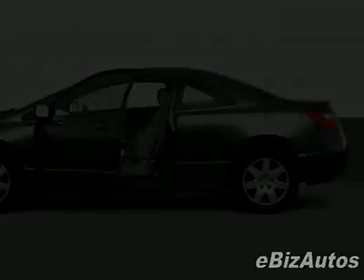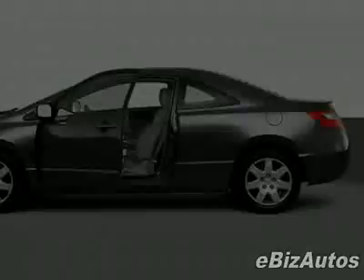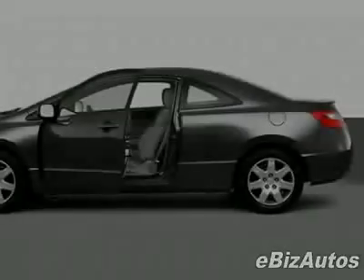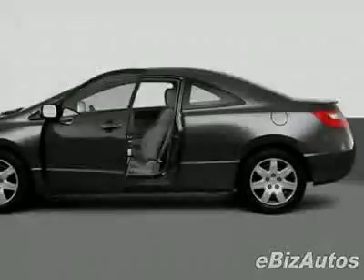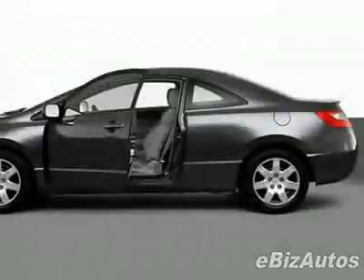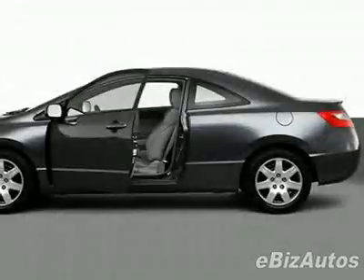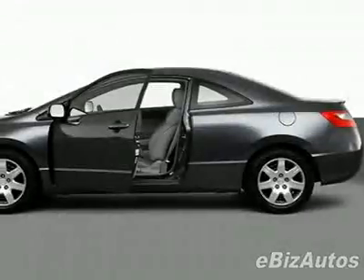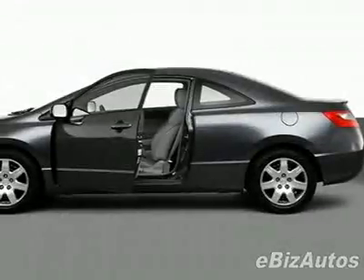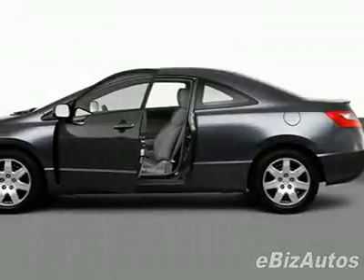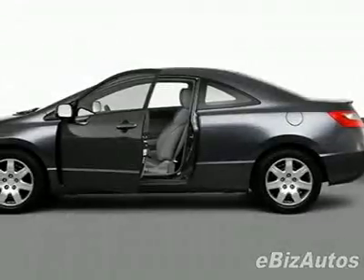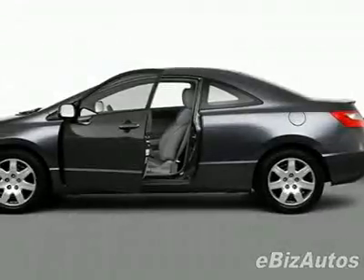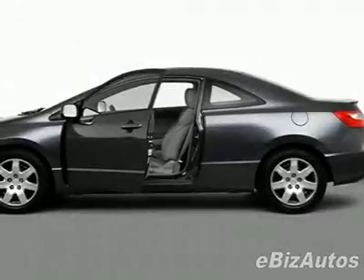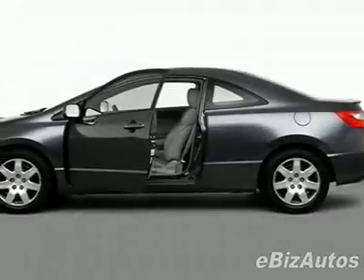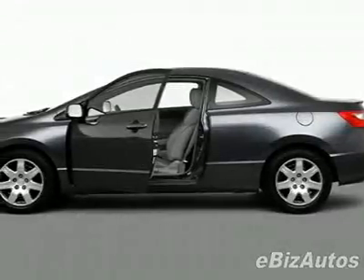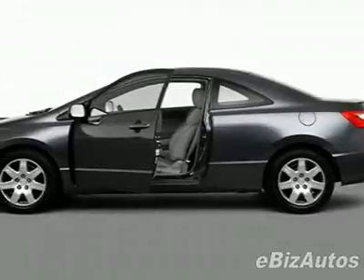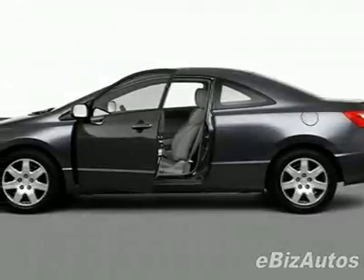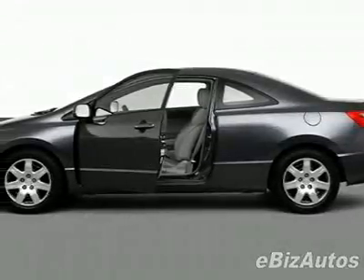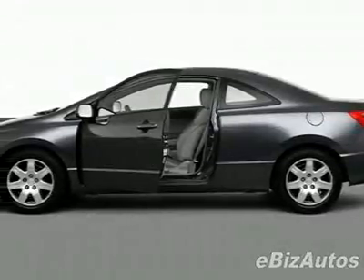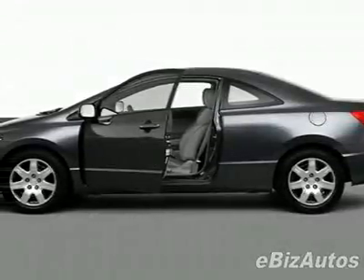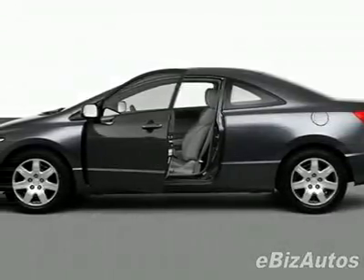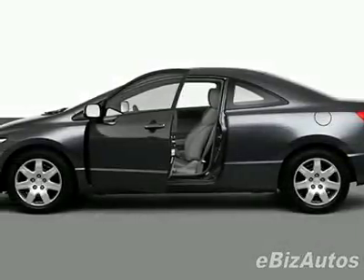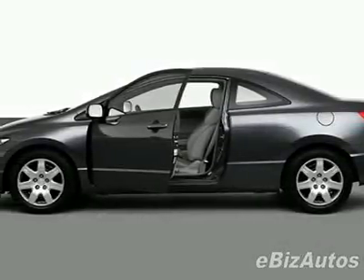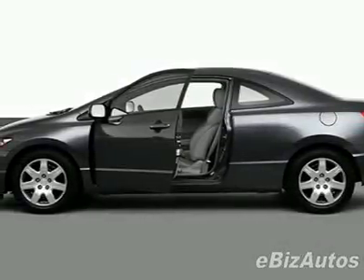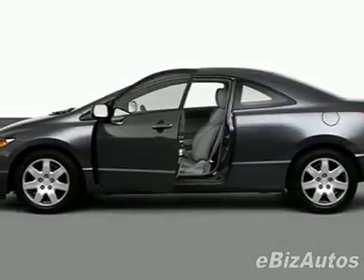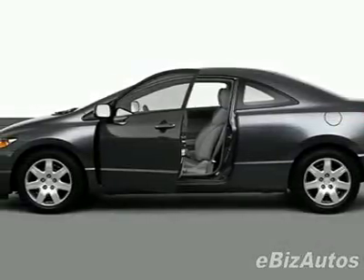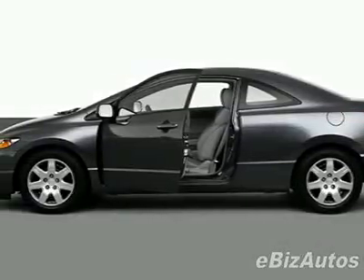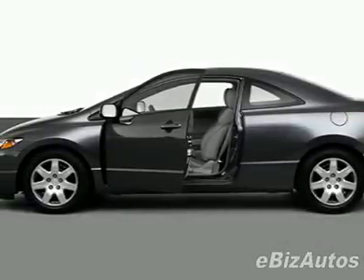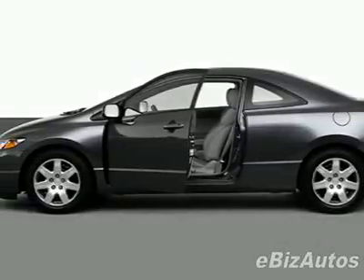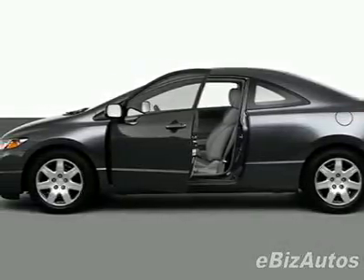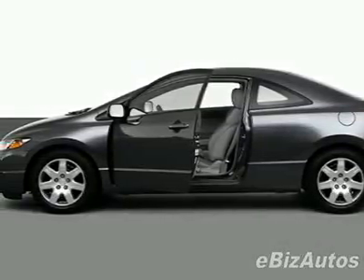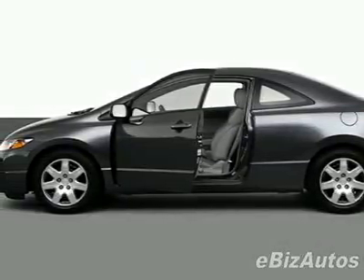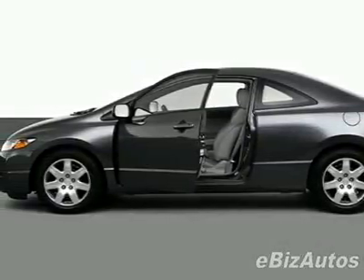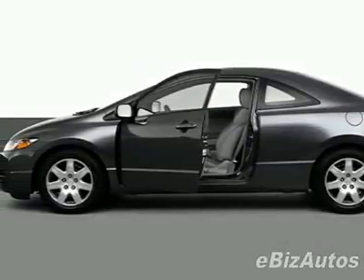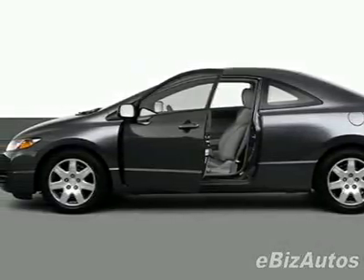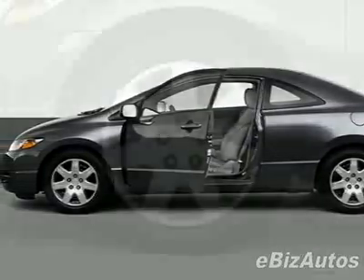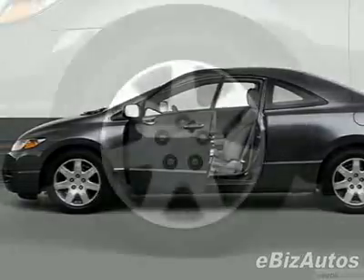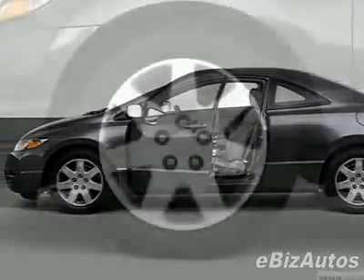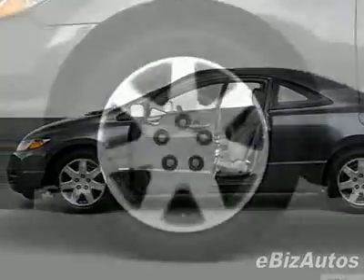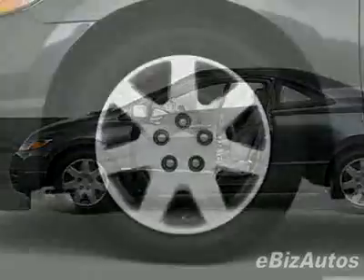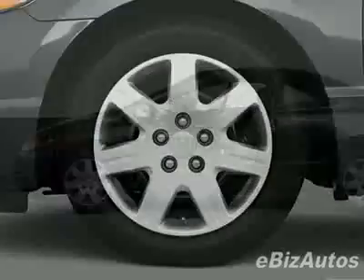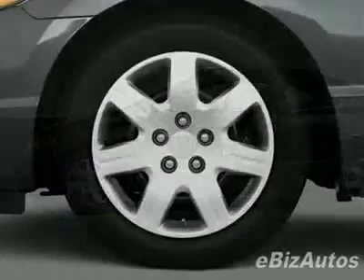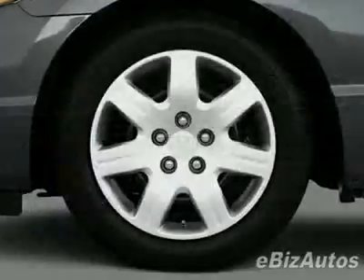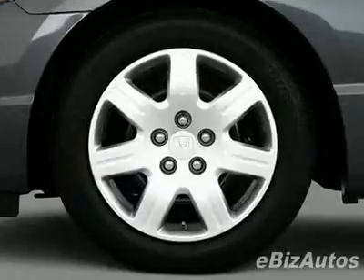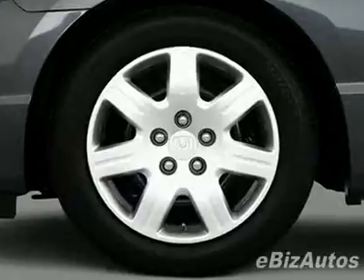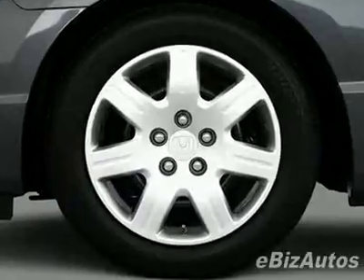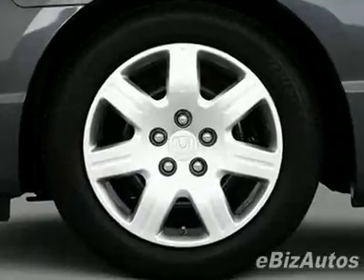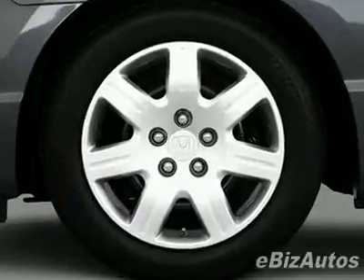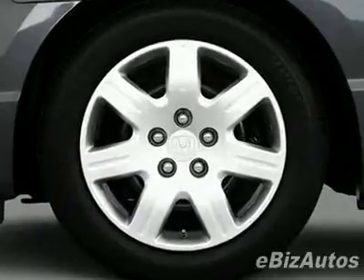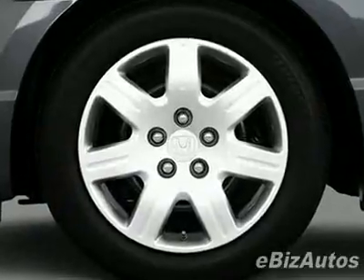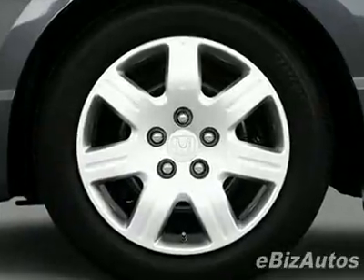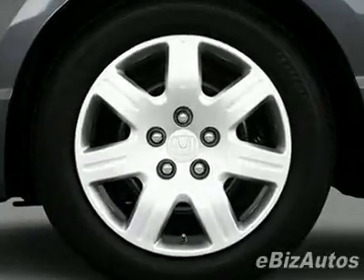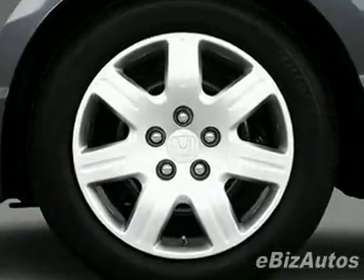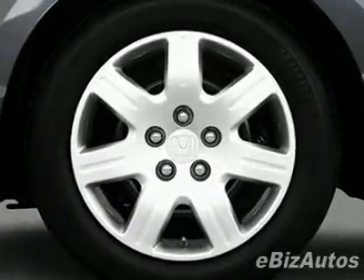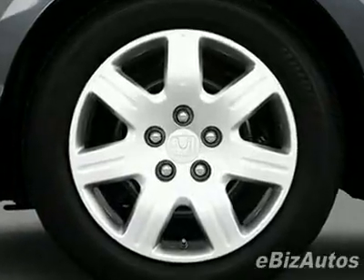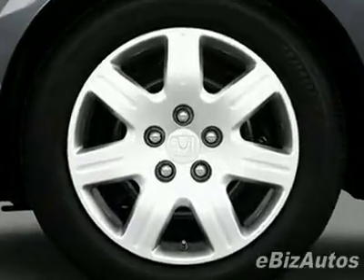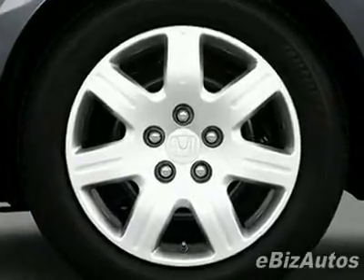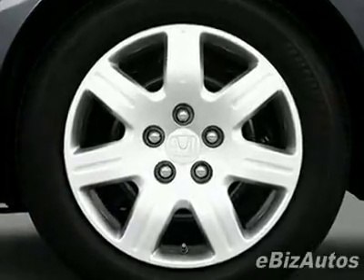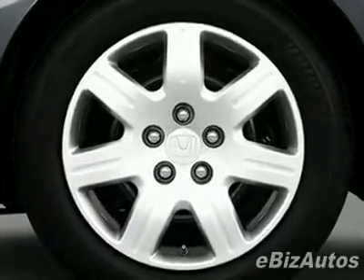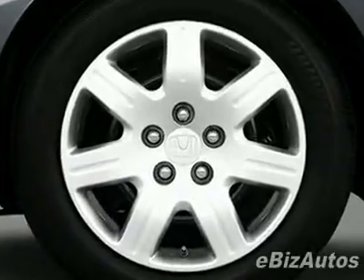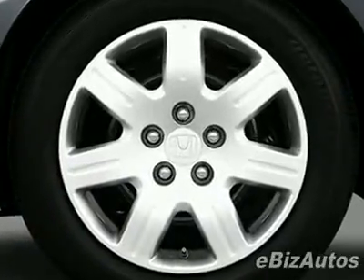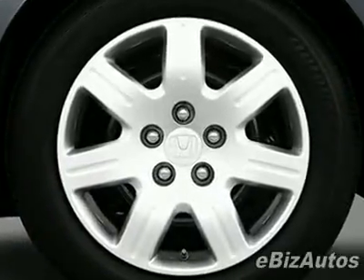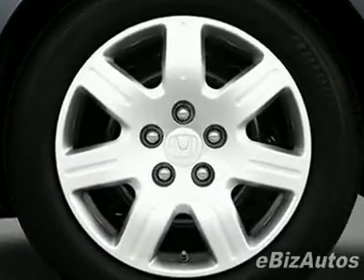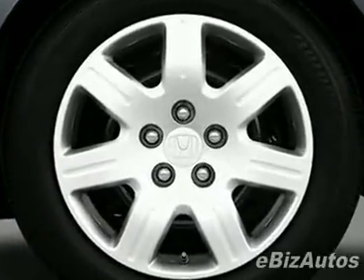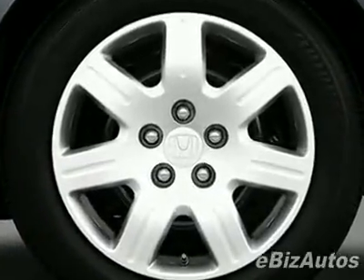Take a look at this new 2010 Honda Civic Coupe LX Automatic. For your protection, this vehicle has a full factory warranty.